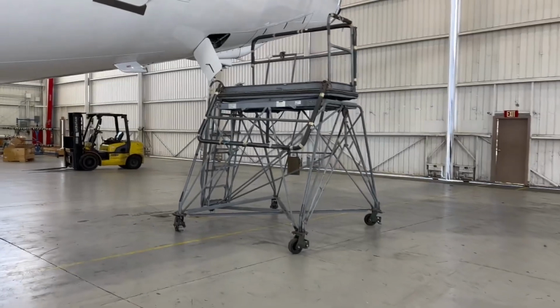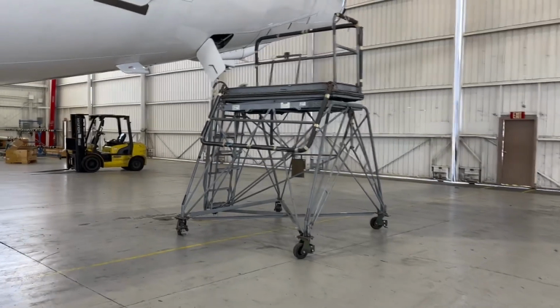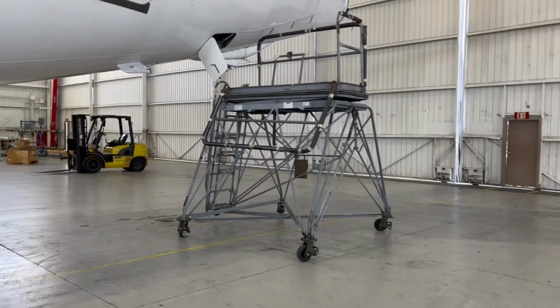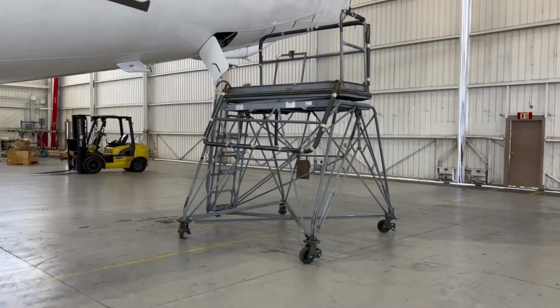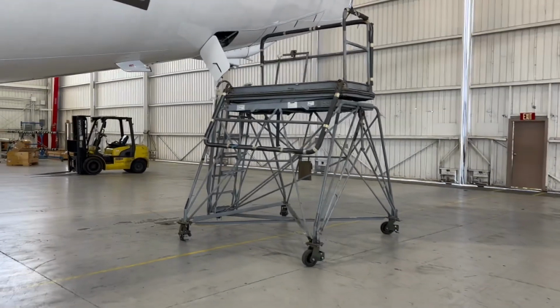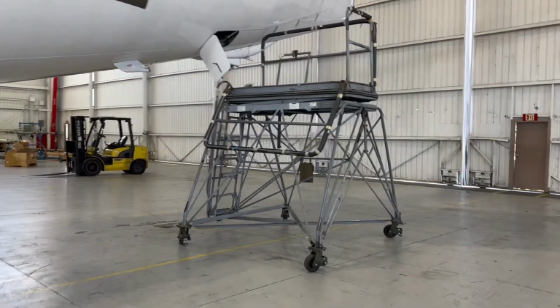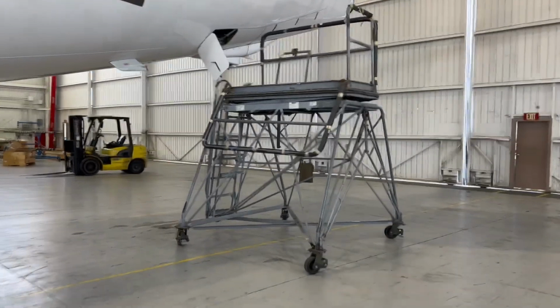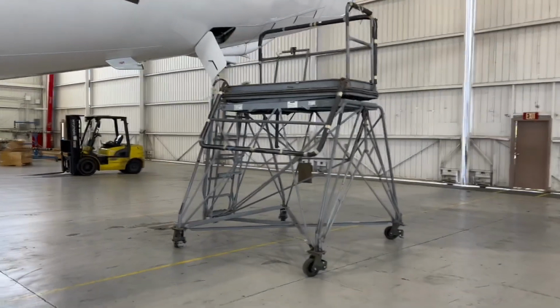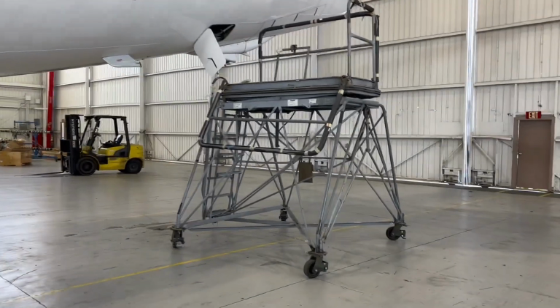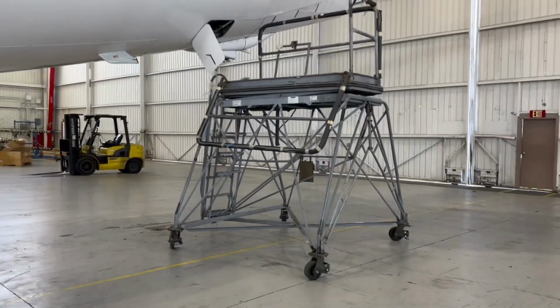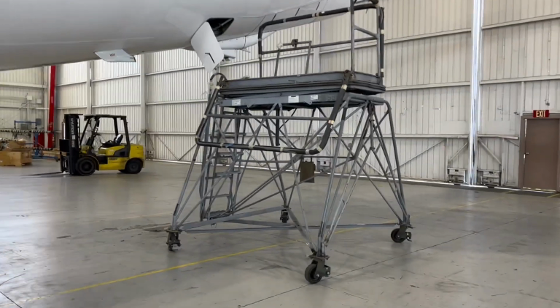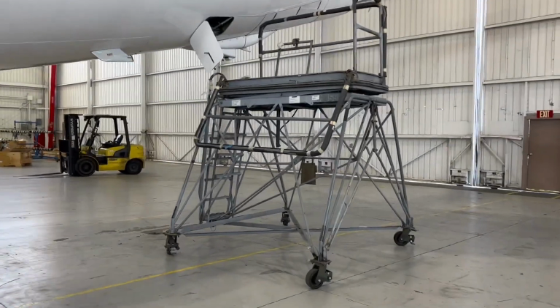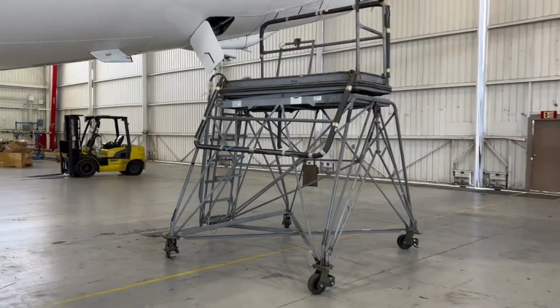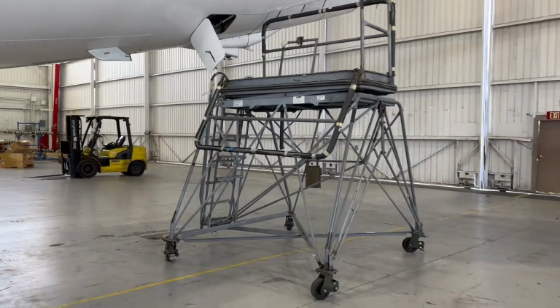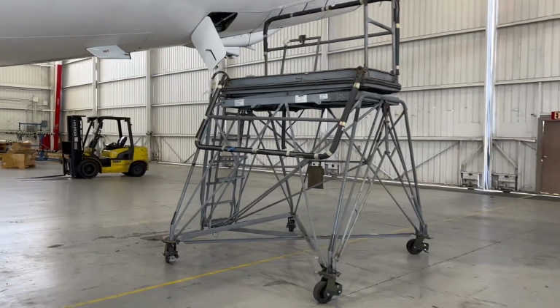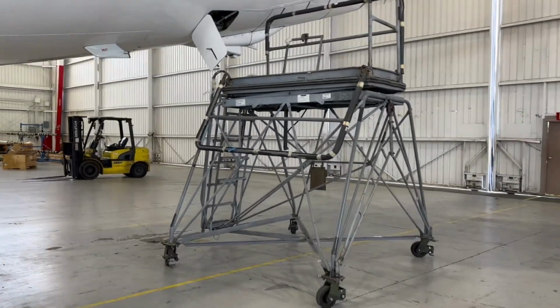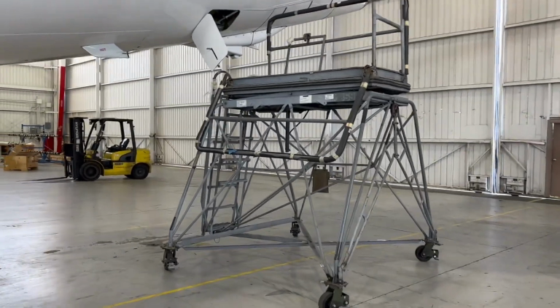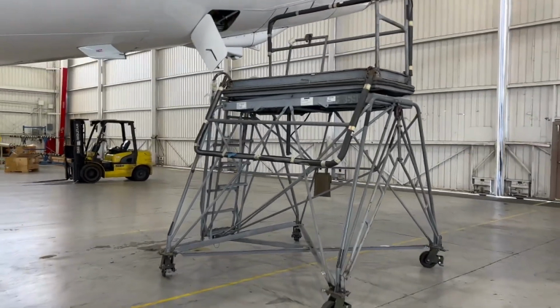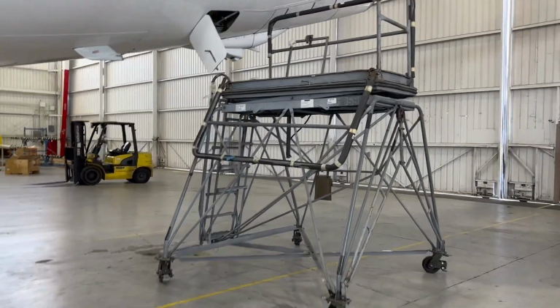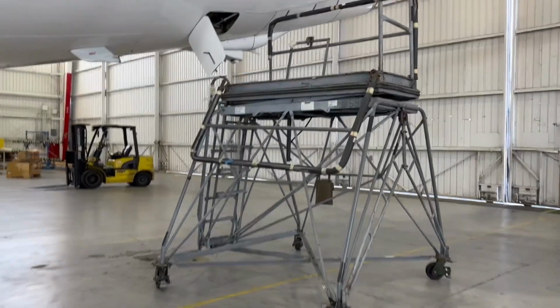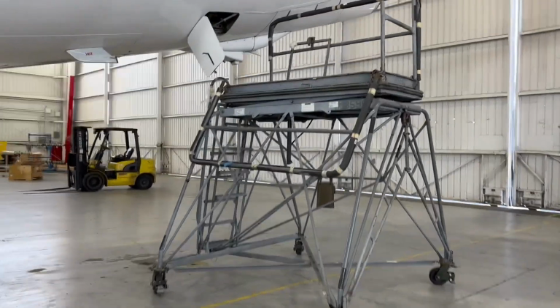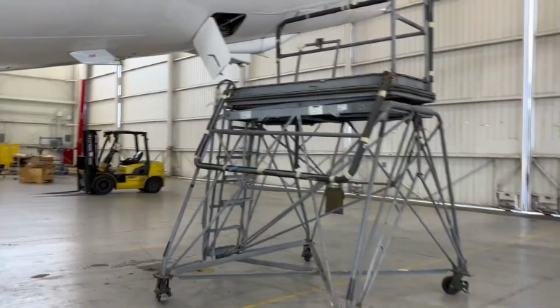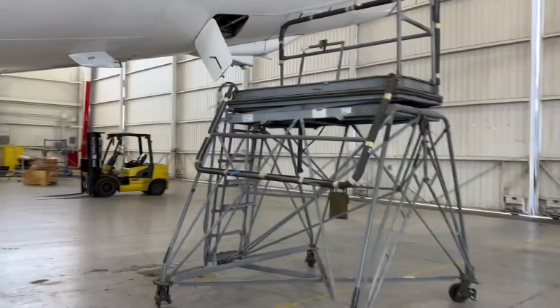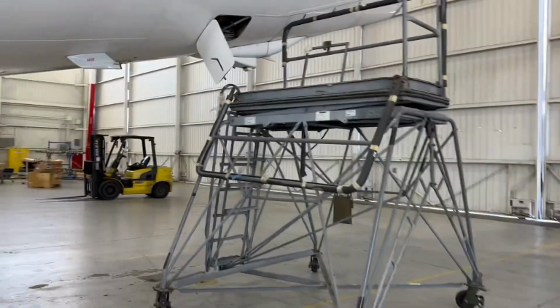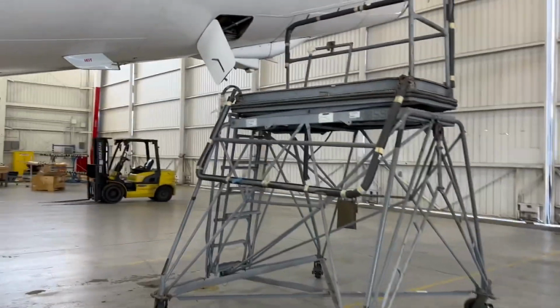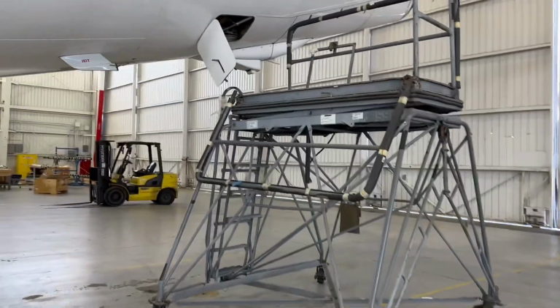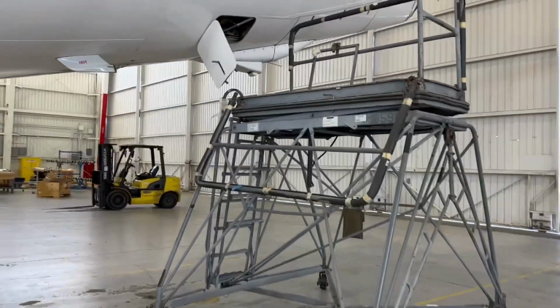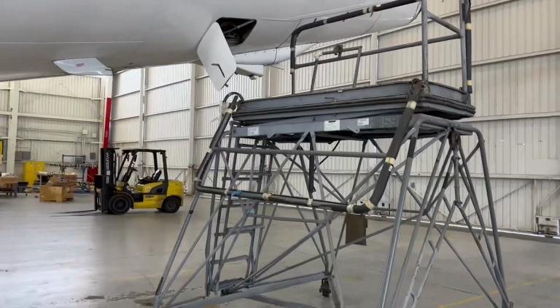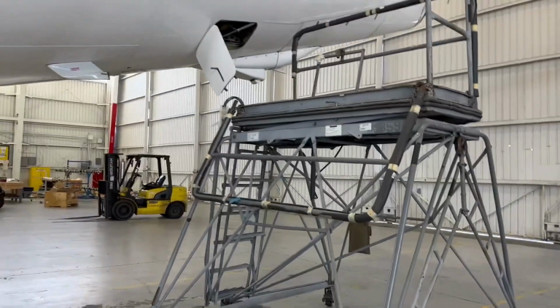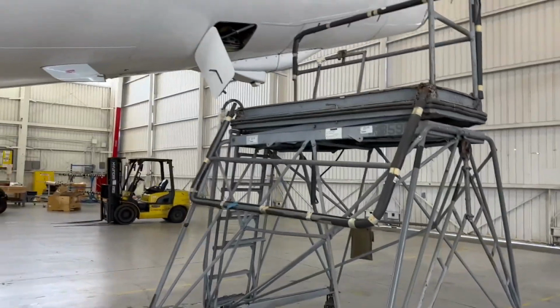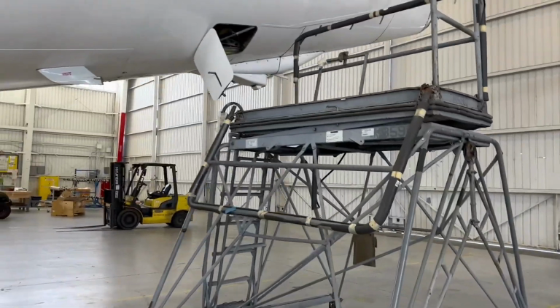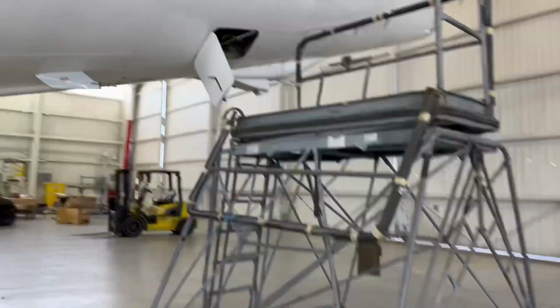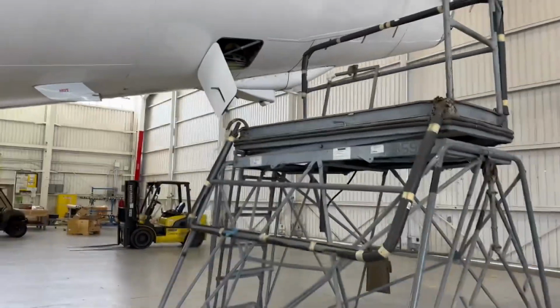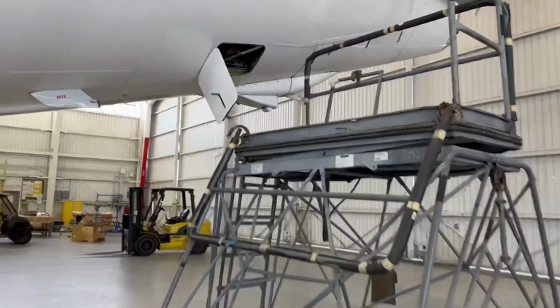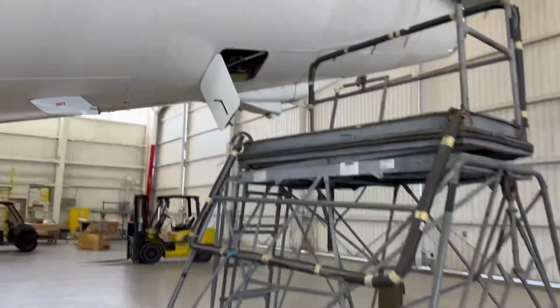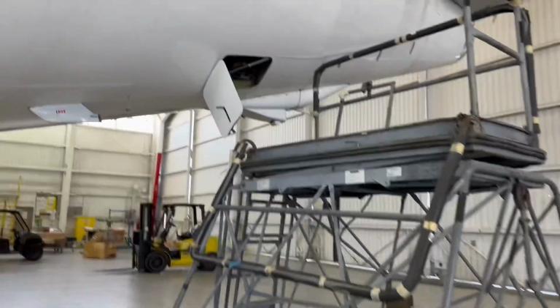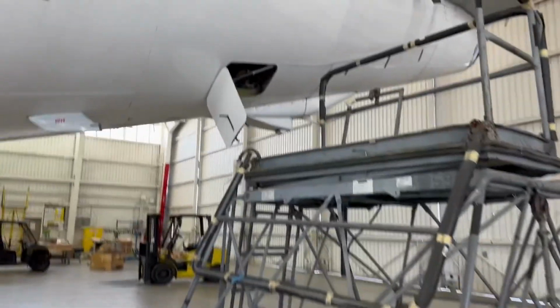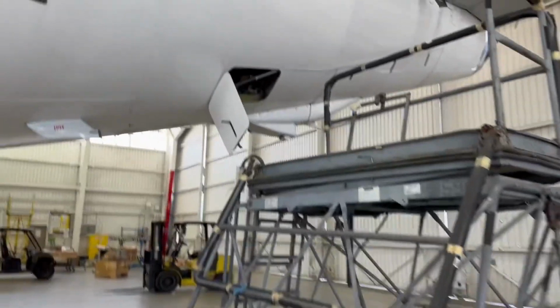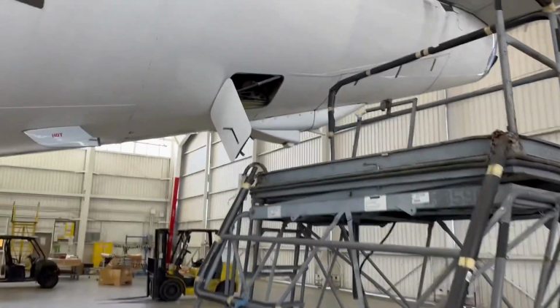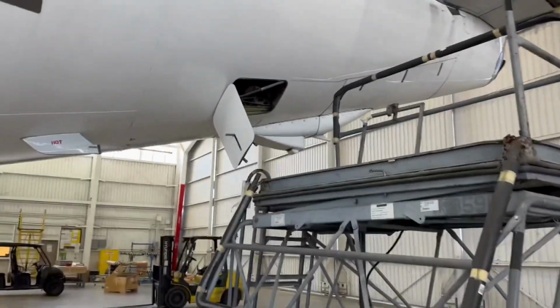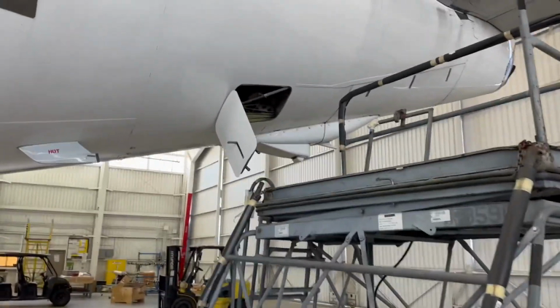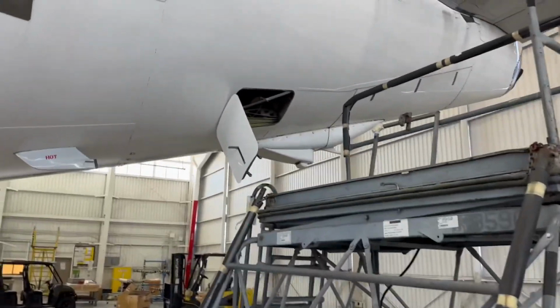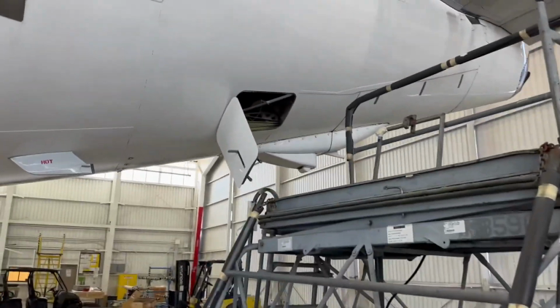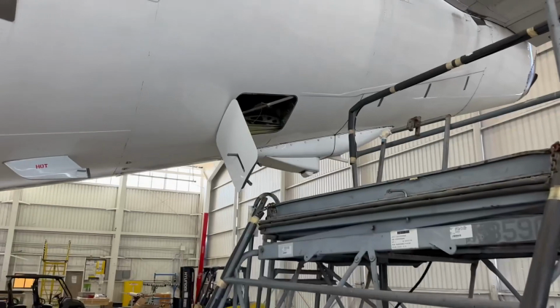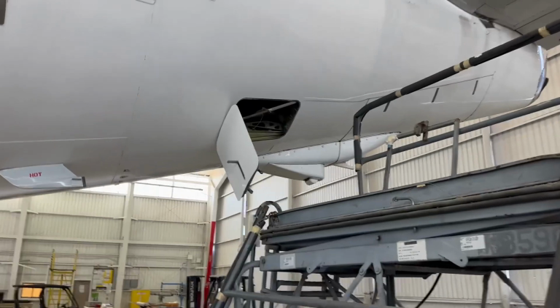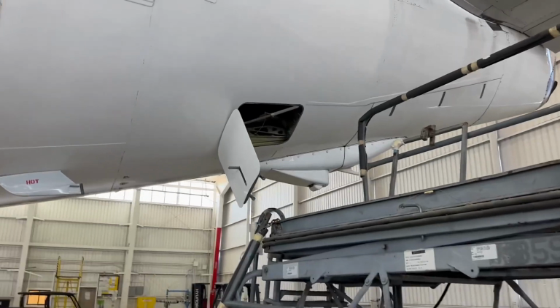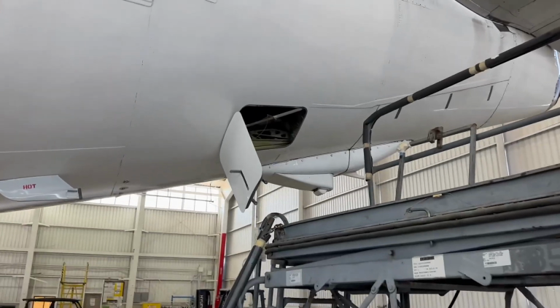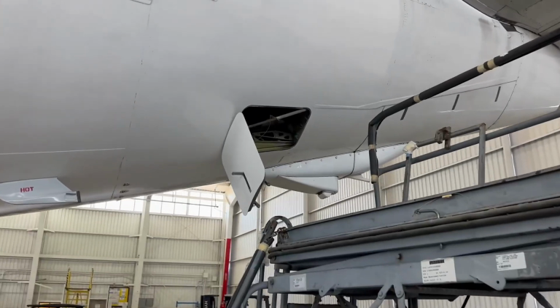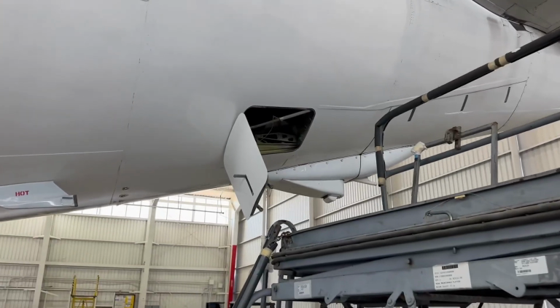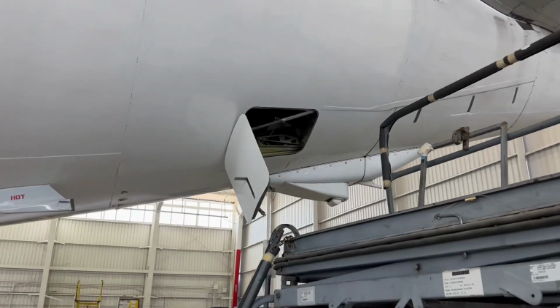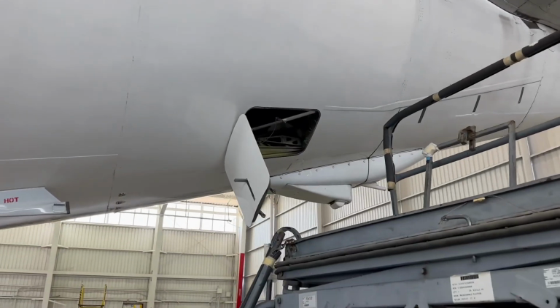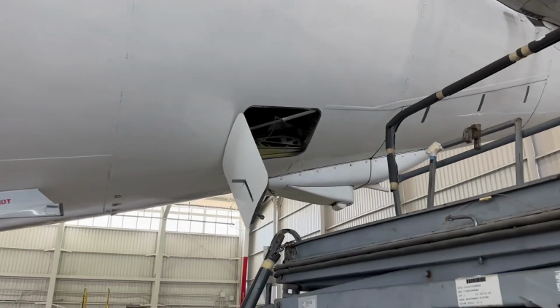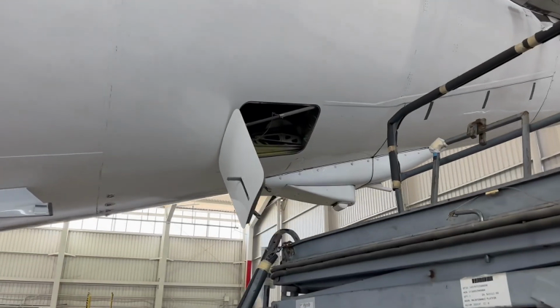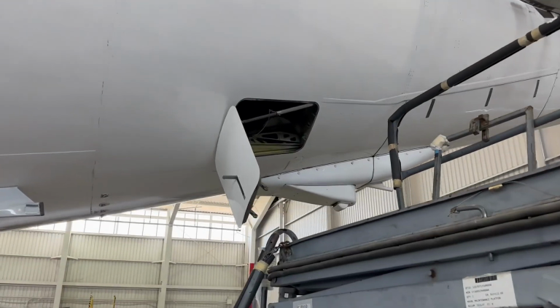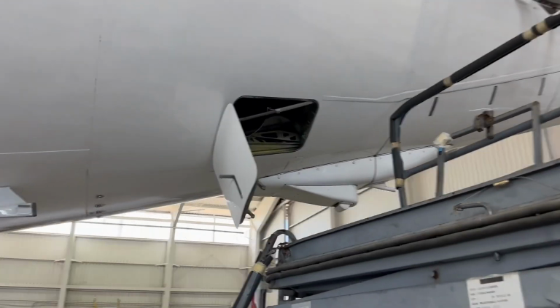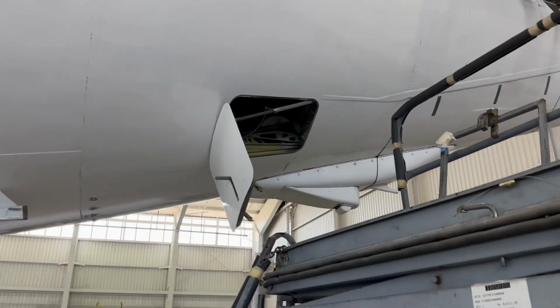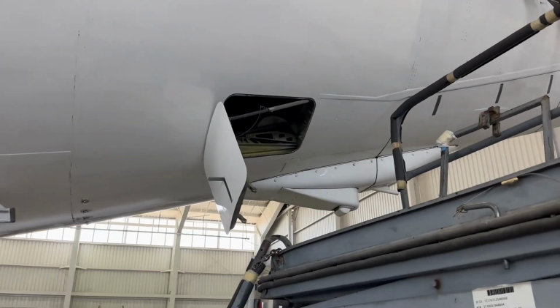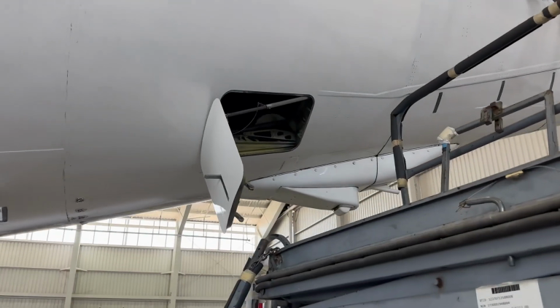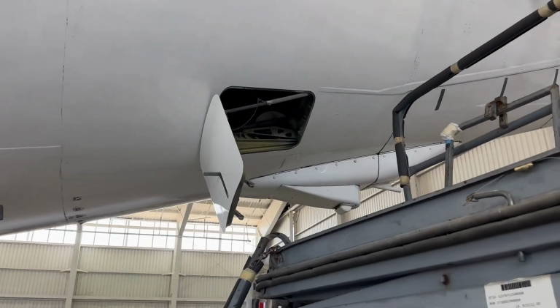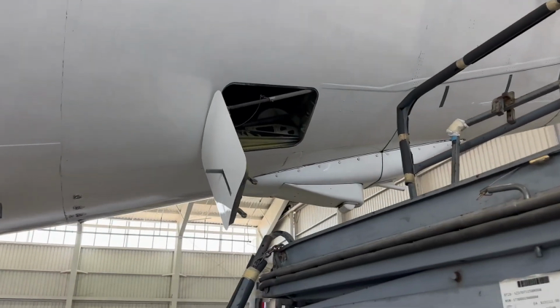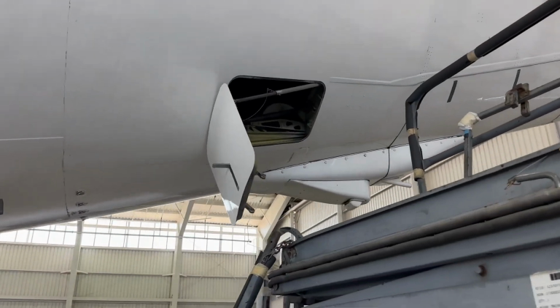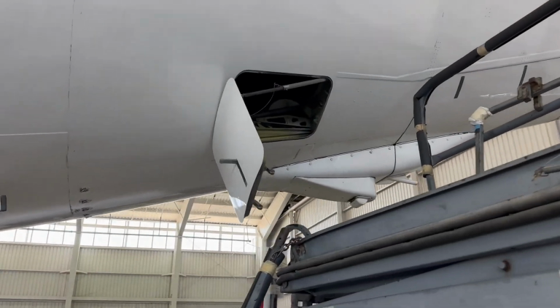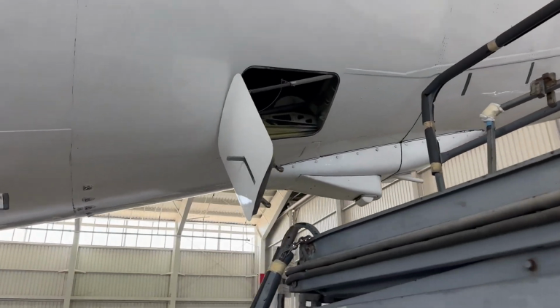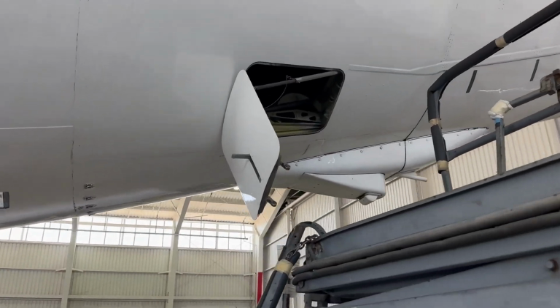All right, this is our point of entry. We're going to get up on this contraption and go up inside that hole.